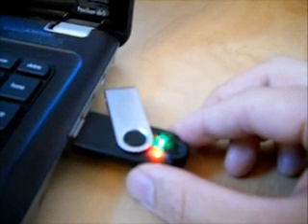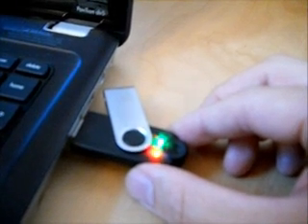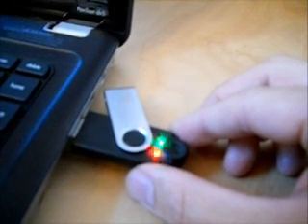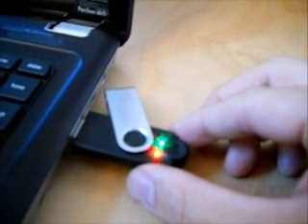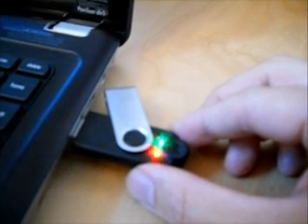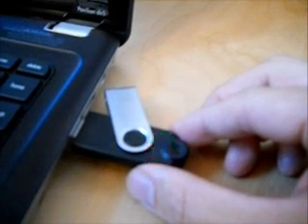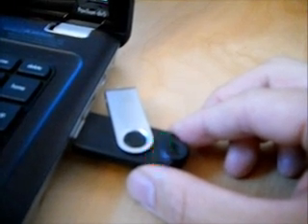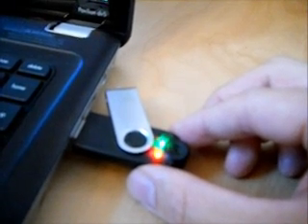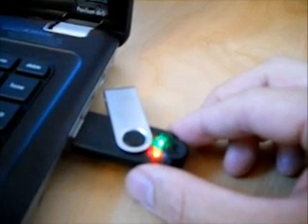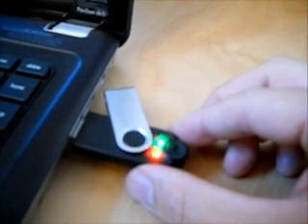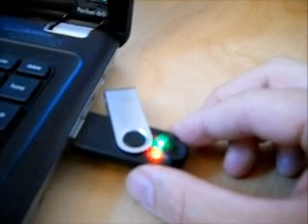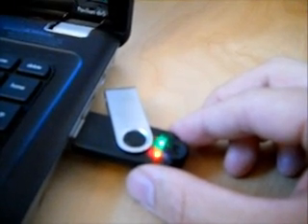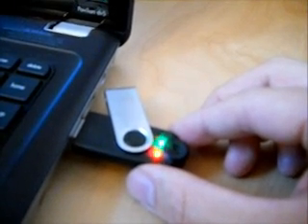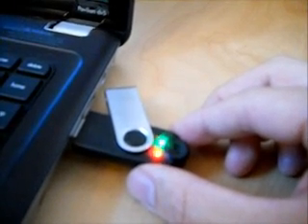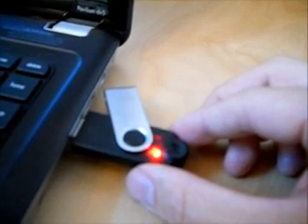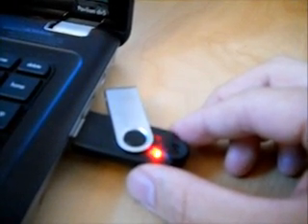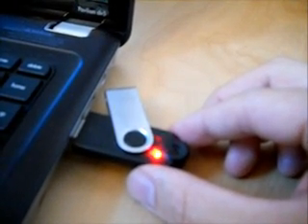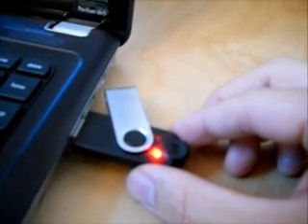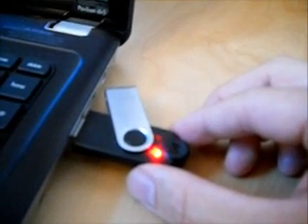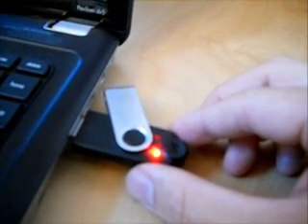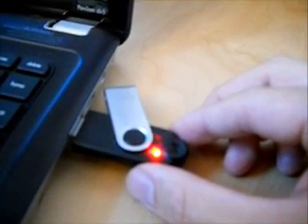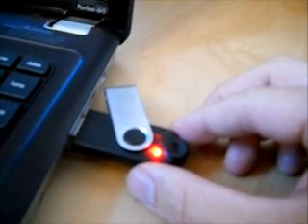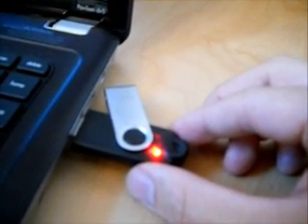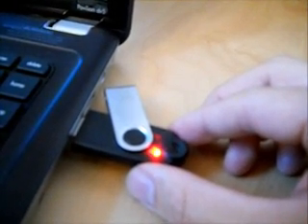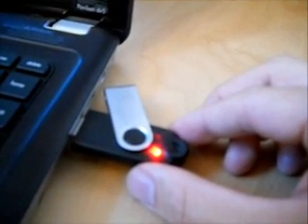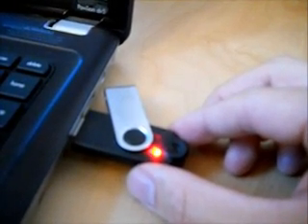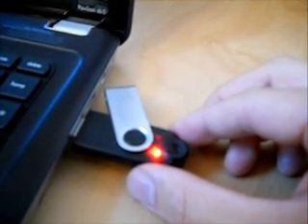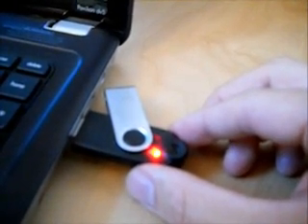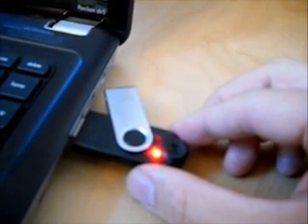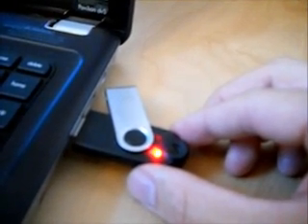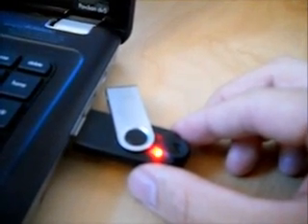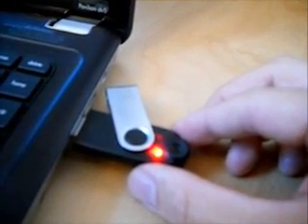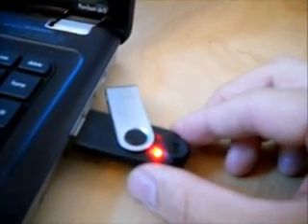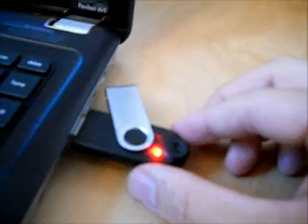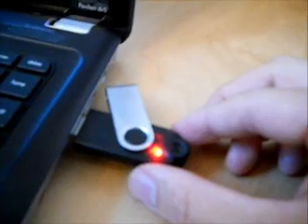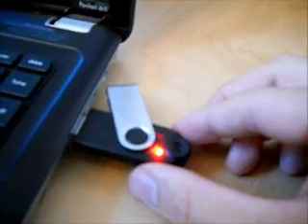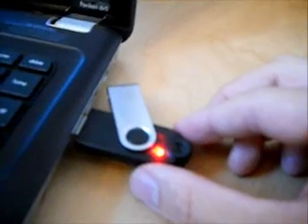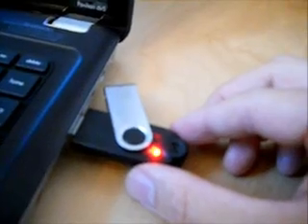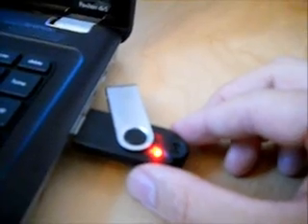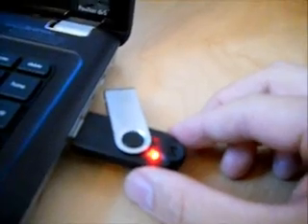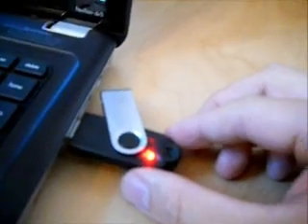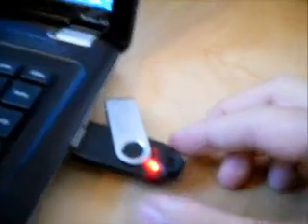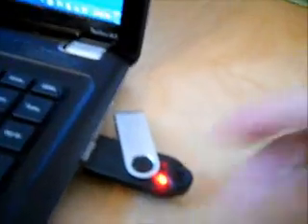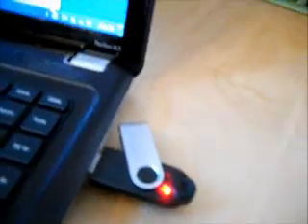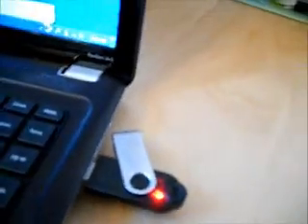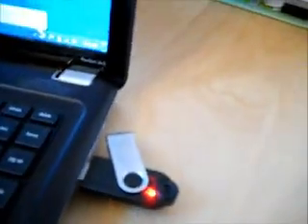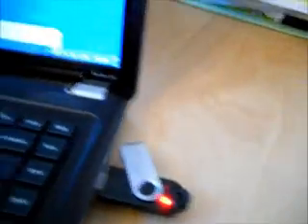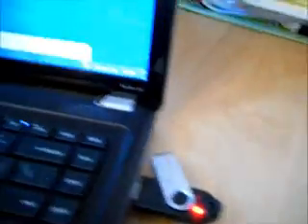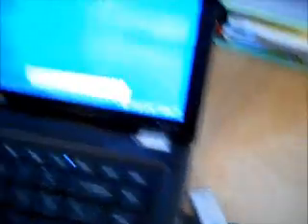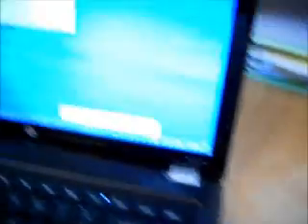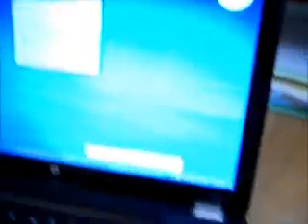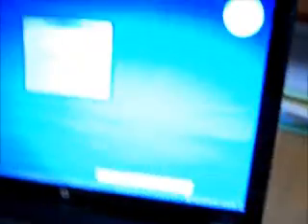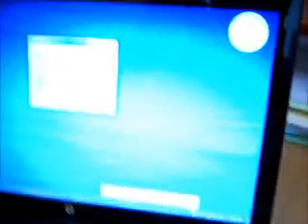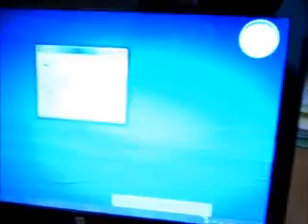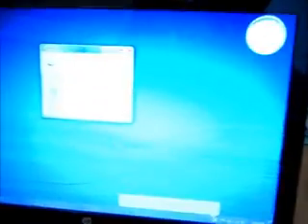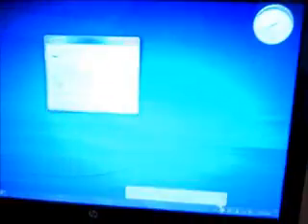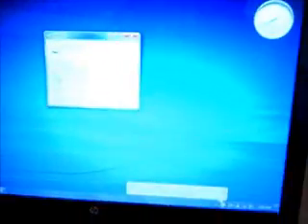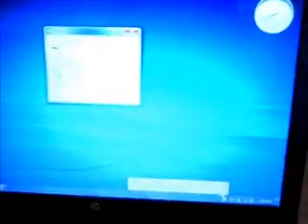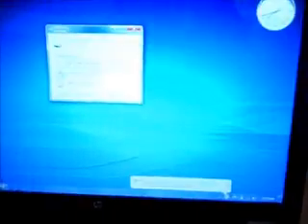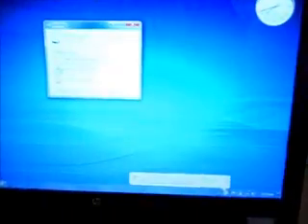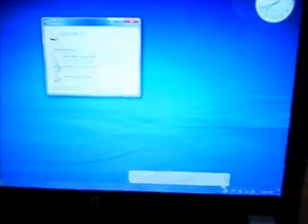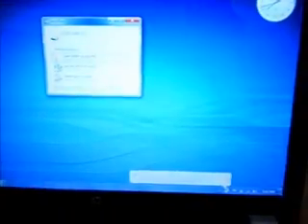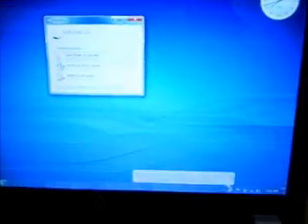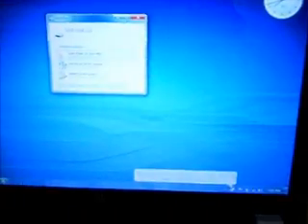Once I've entered the code, it signals that I've correctly entered it and it opens up the USB folder.